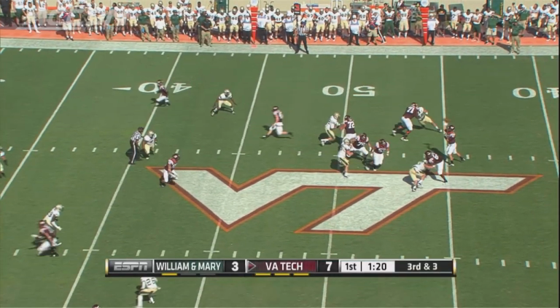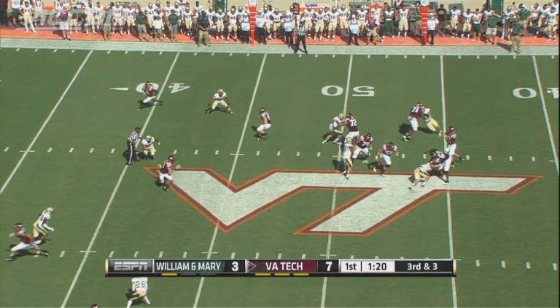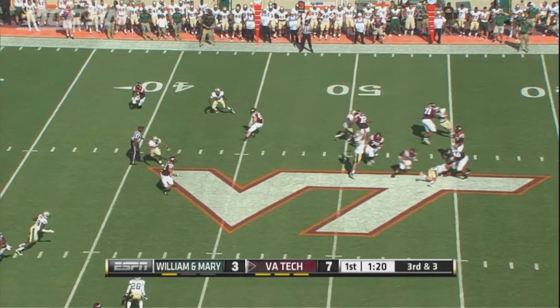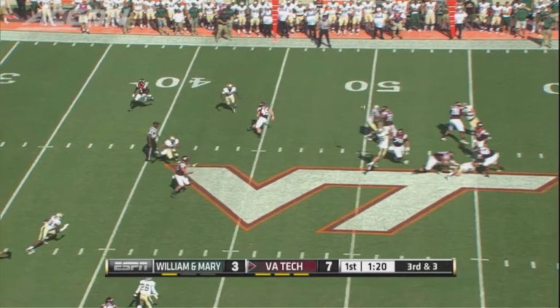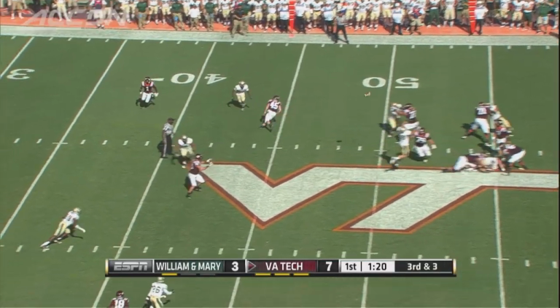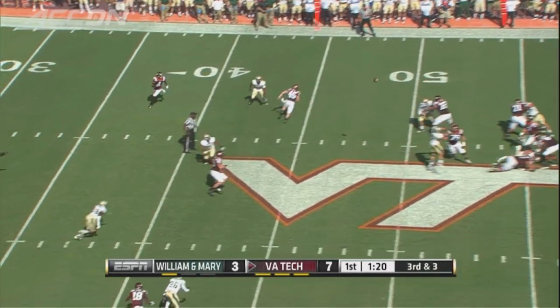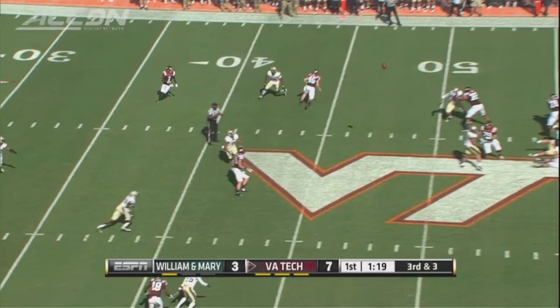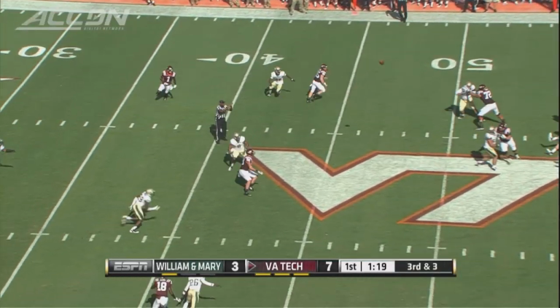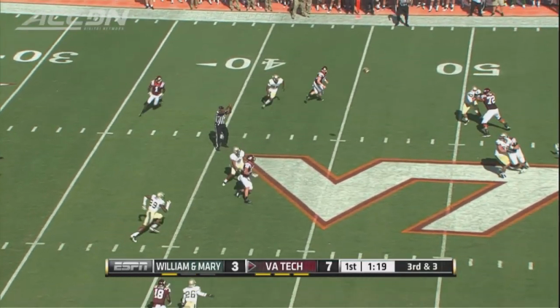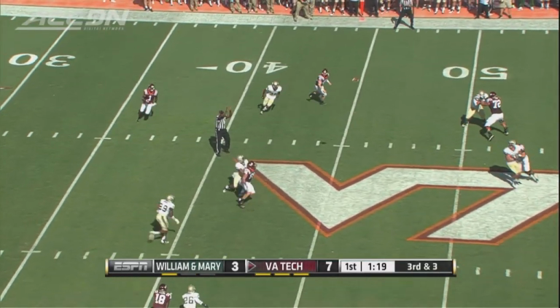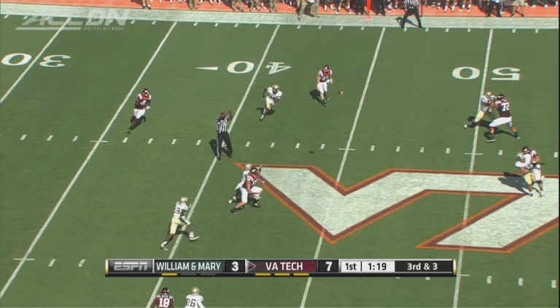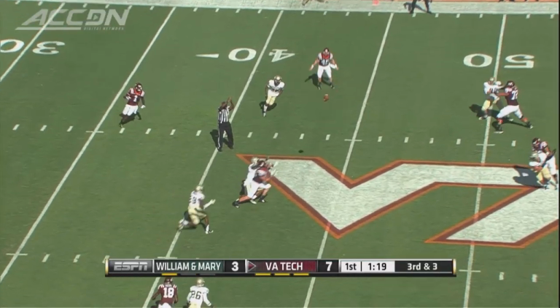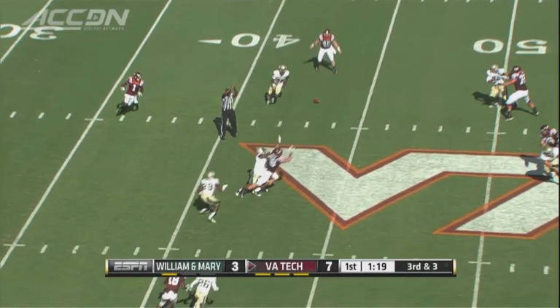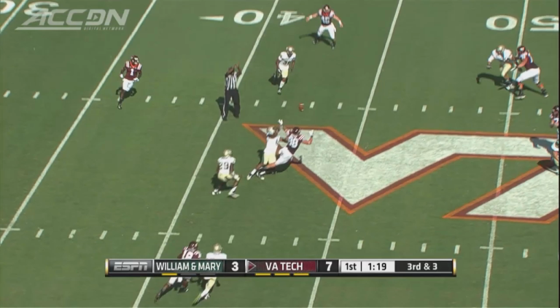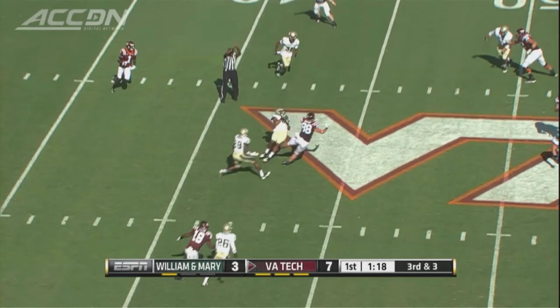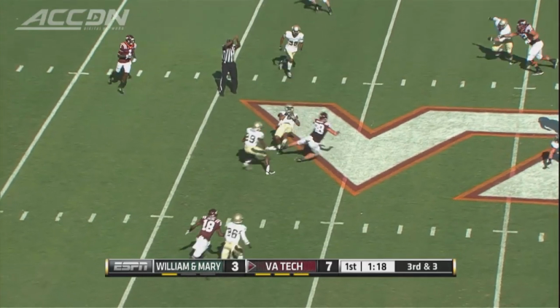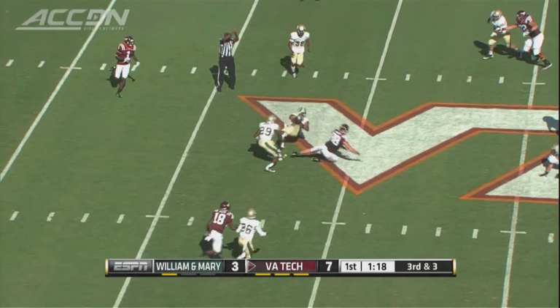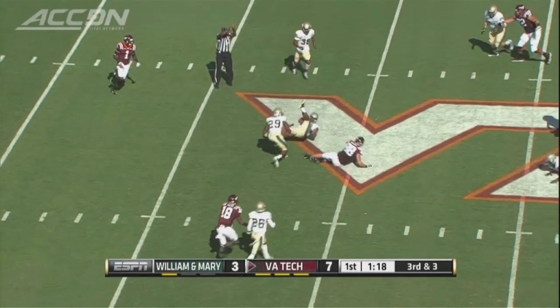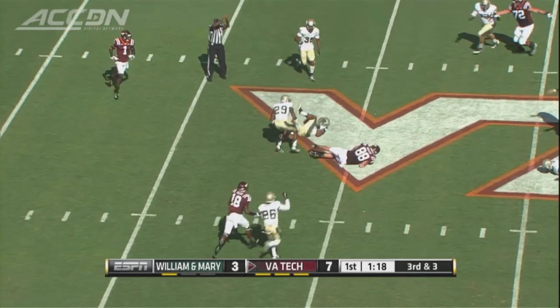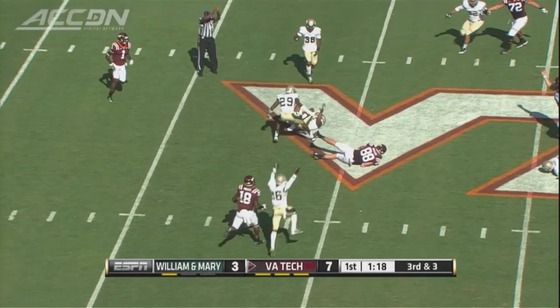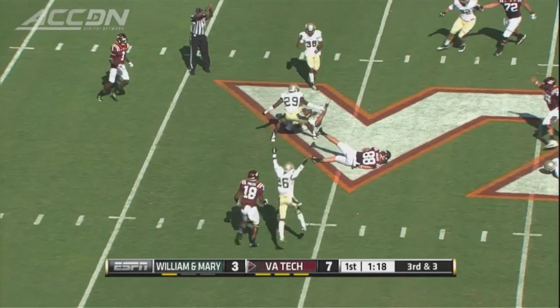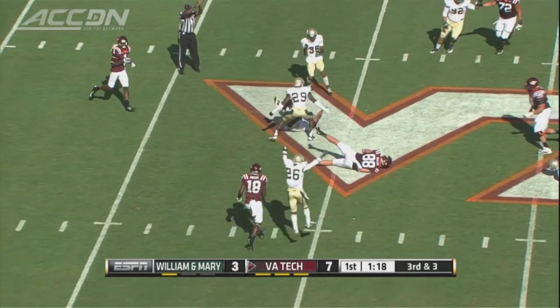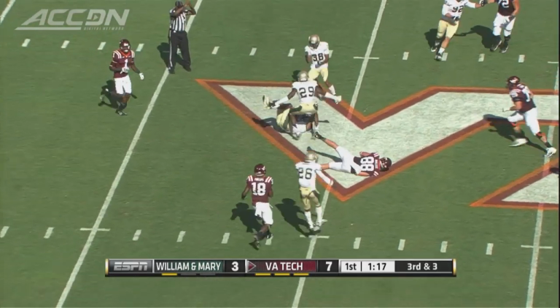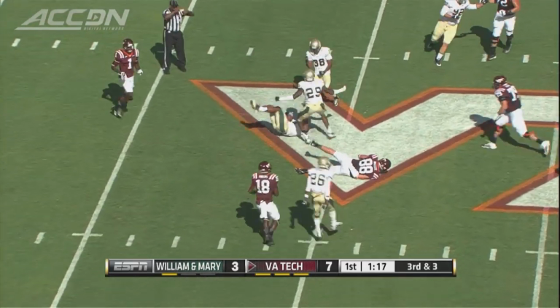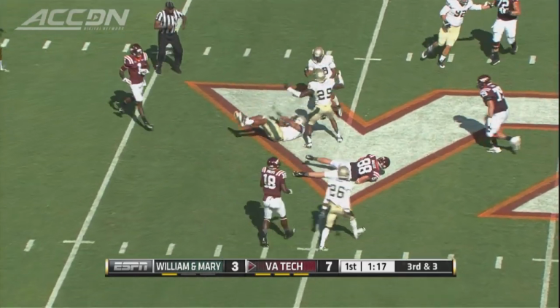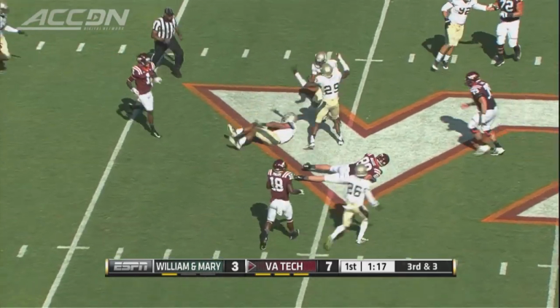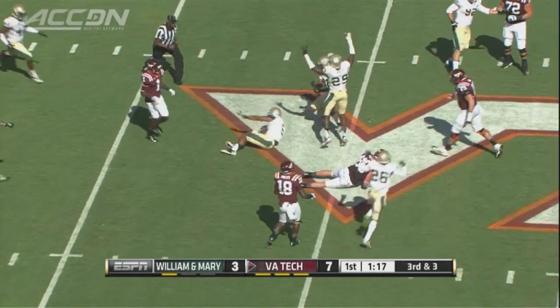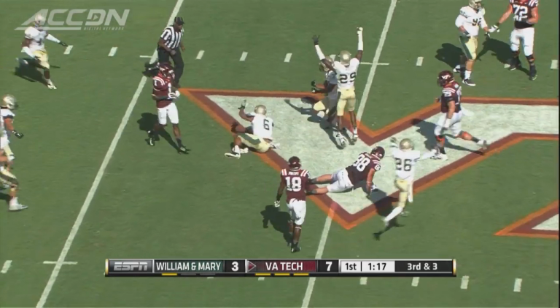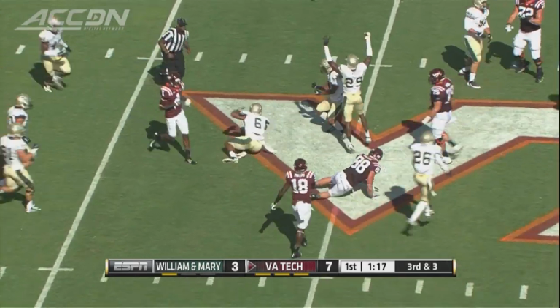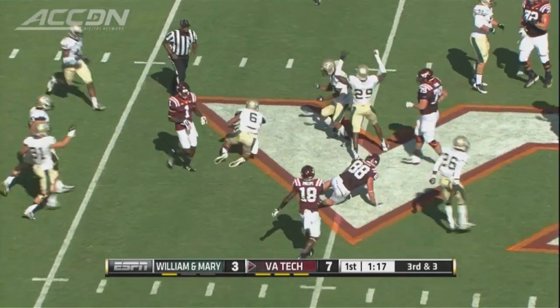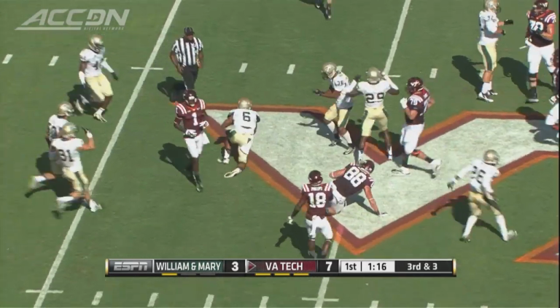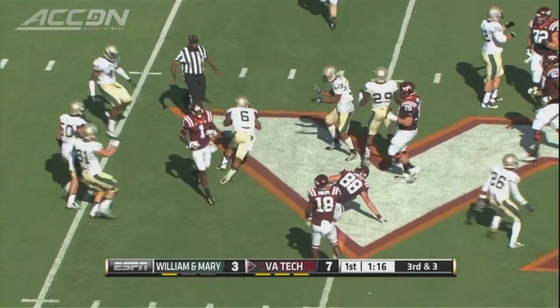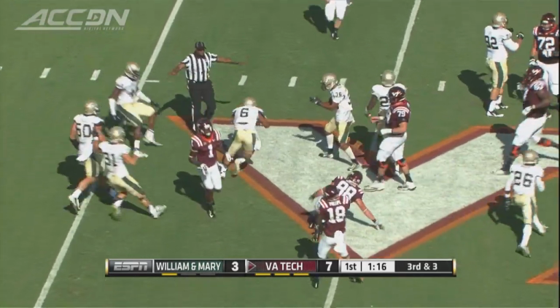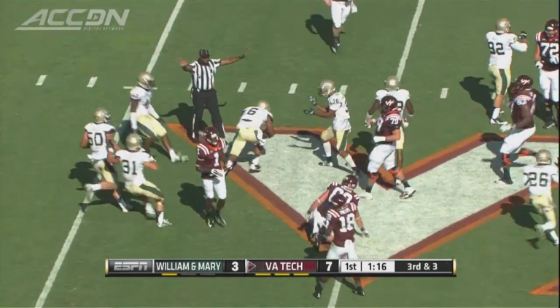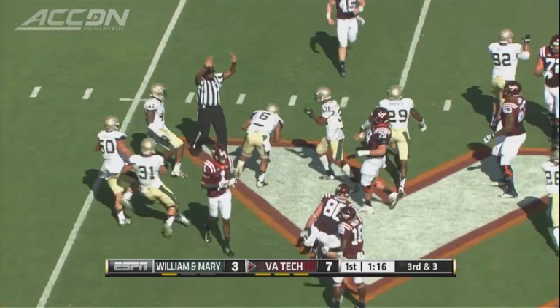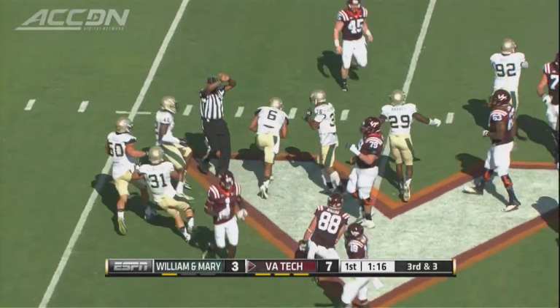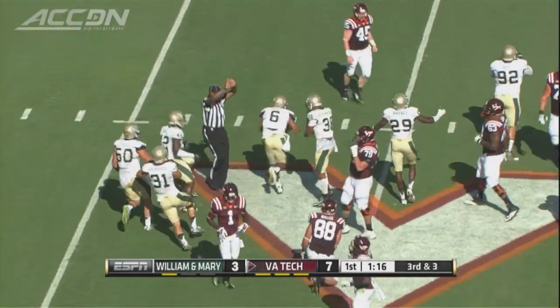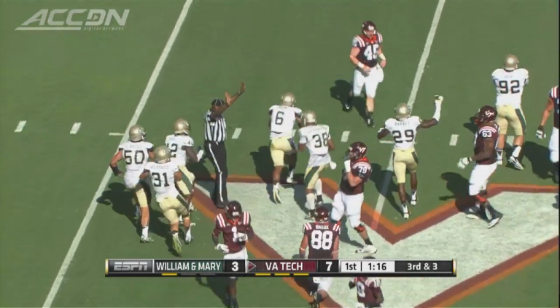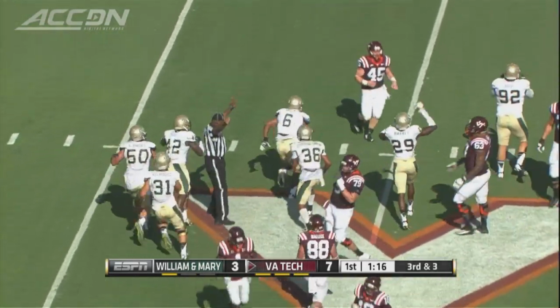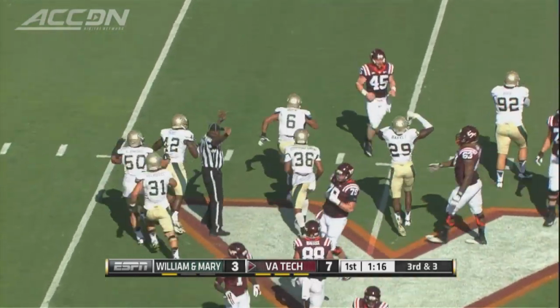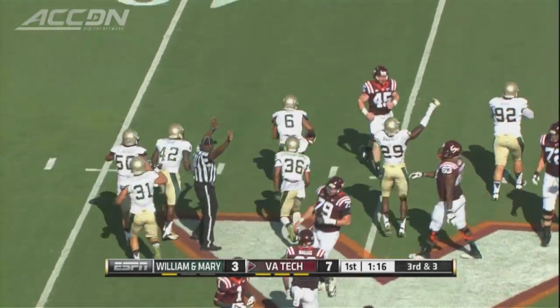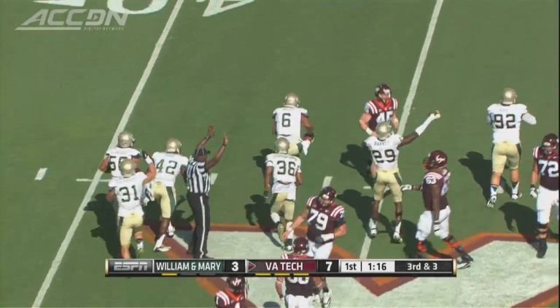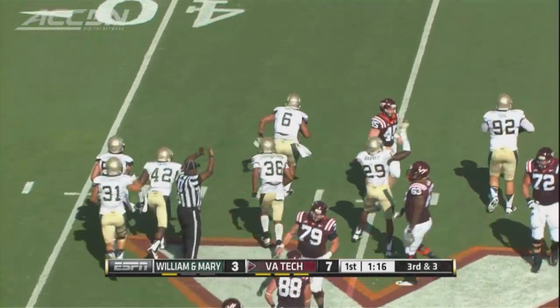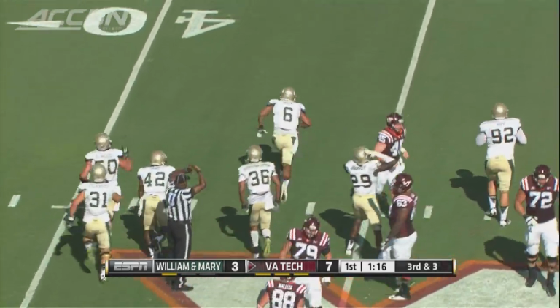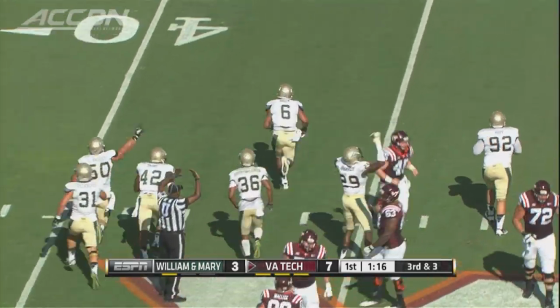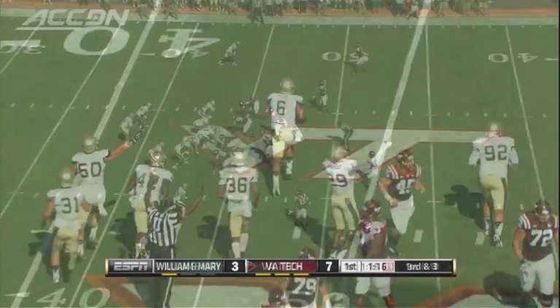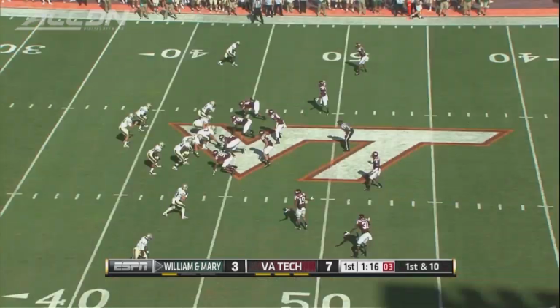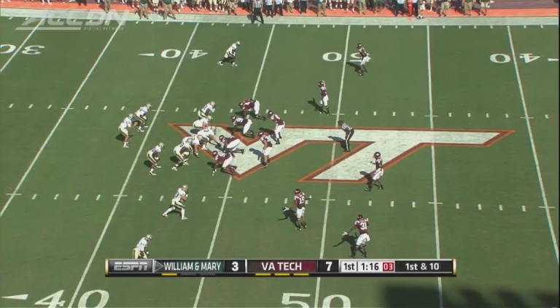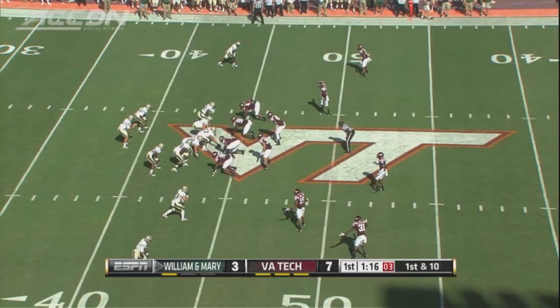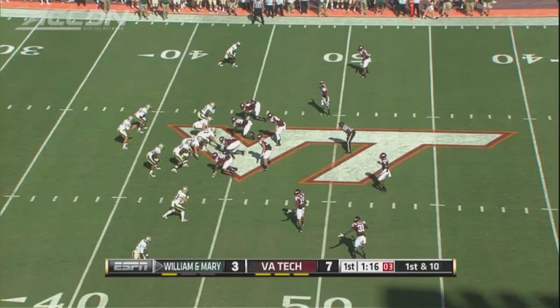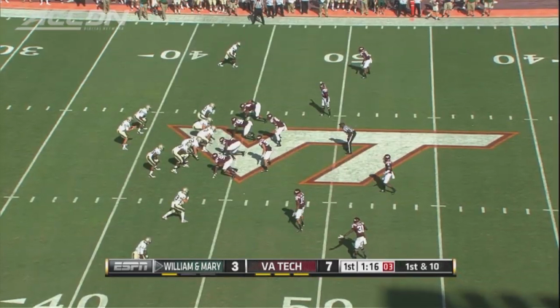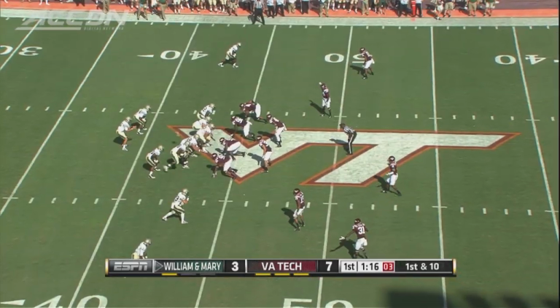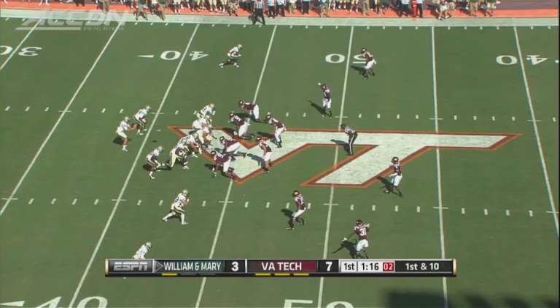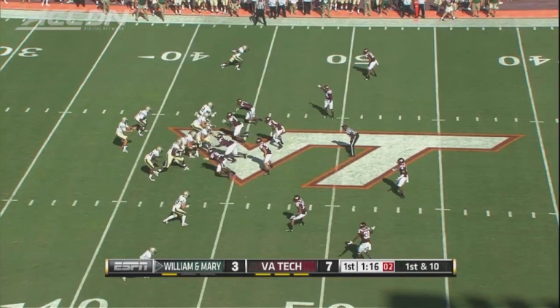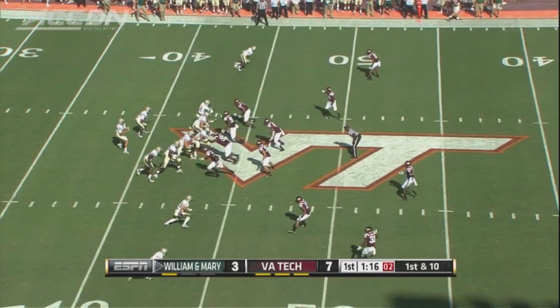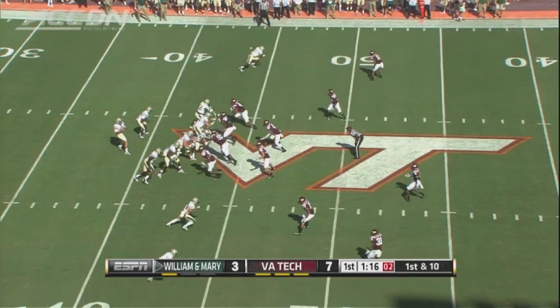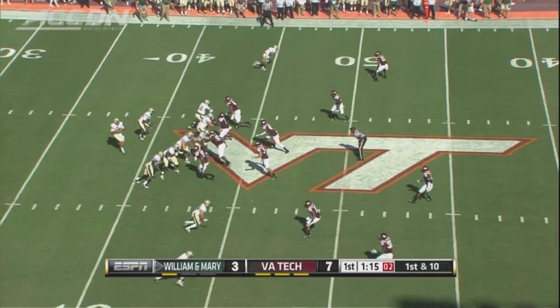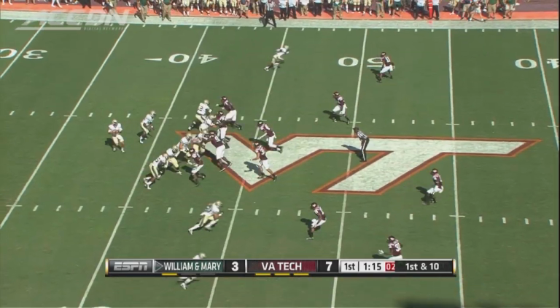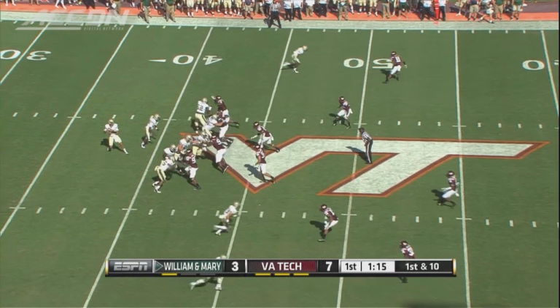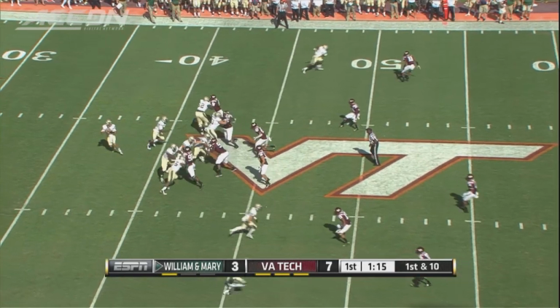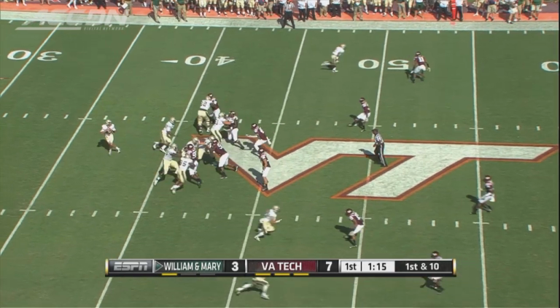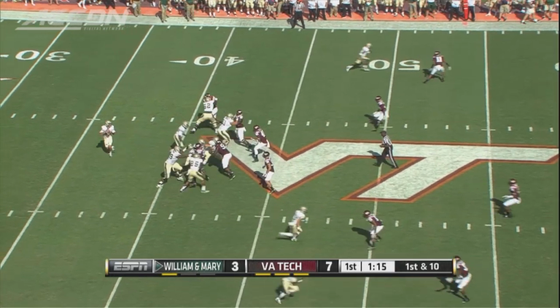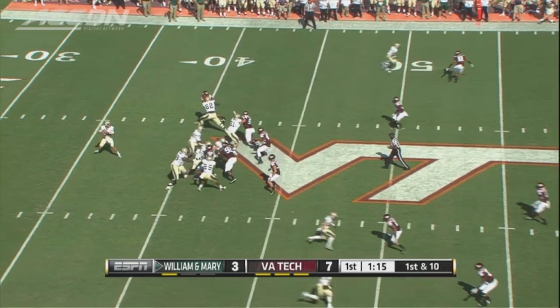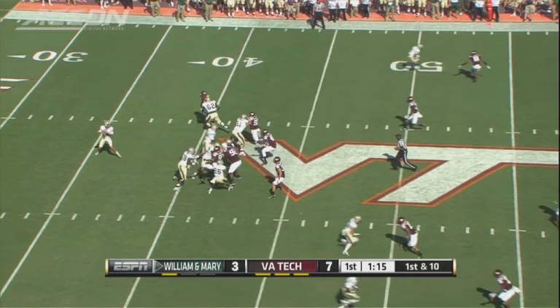Now third and three, trying to keep the drive alive with the pass. It's hit by Chris Donald, intercepted by Eric Green. William and Mary takes control.